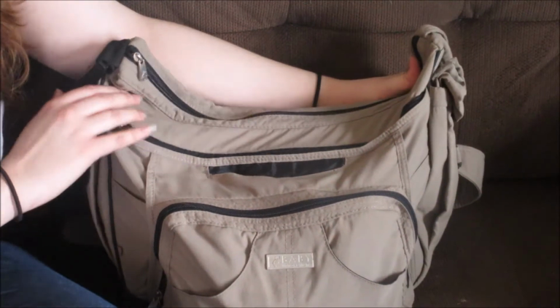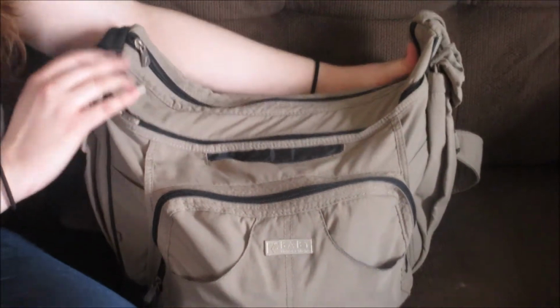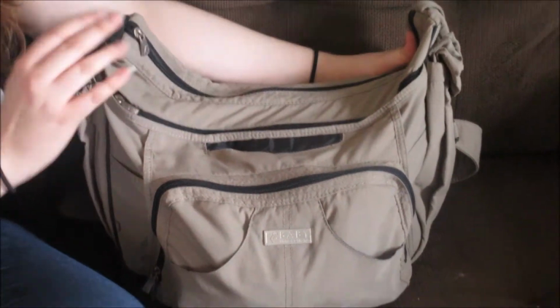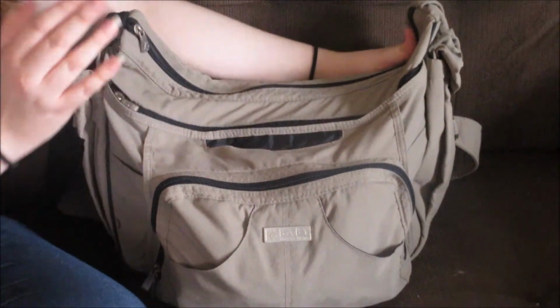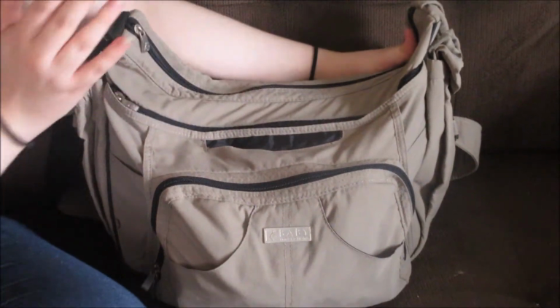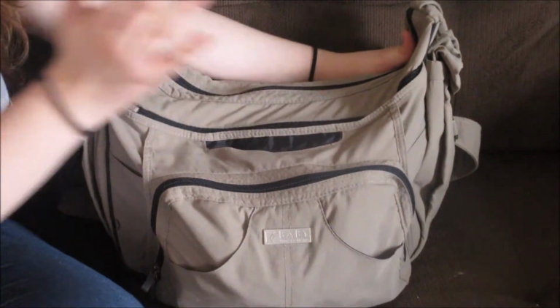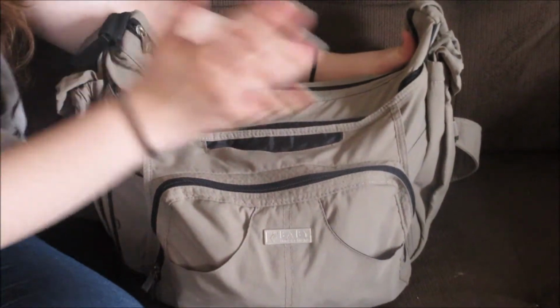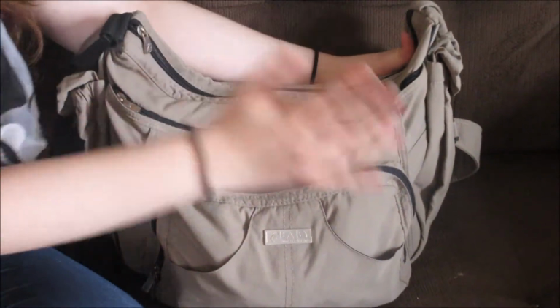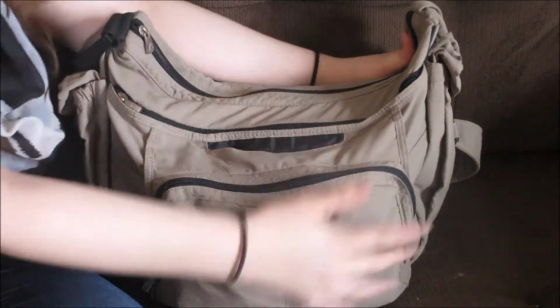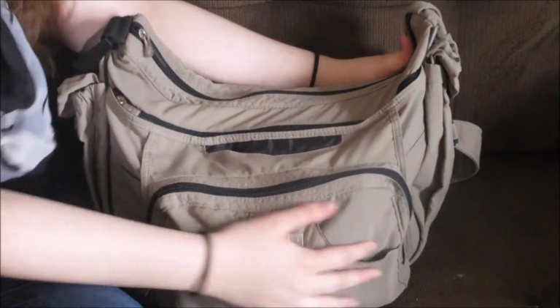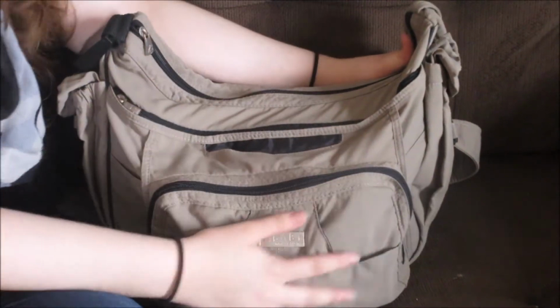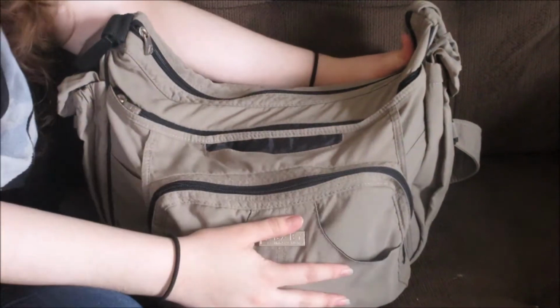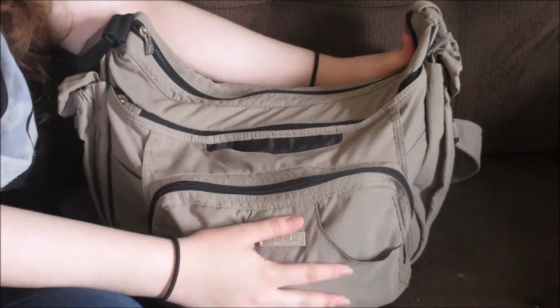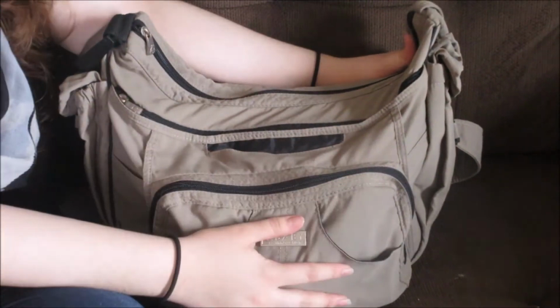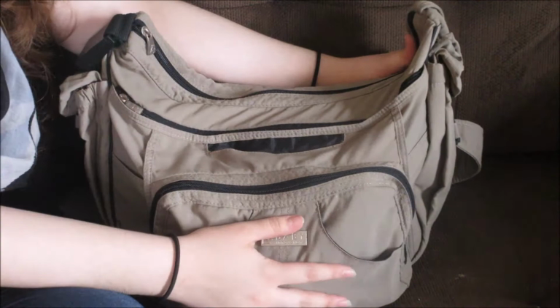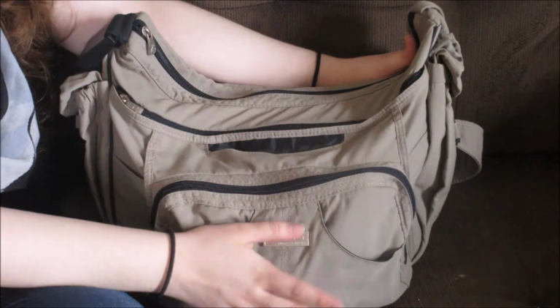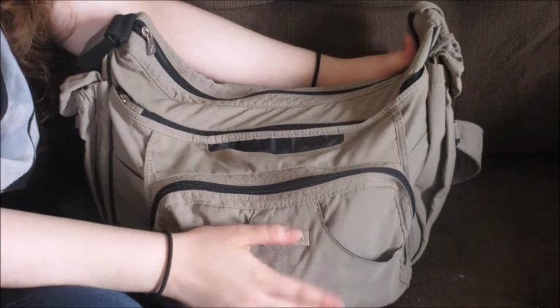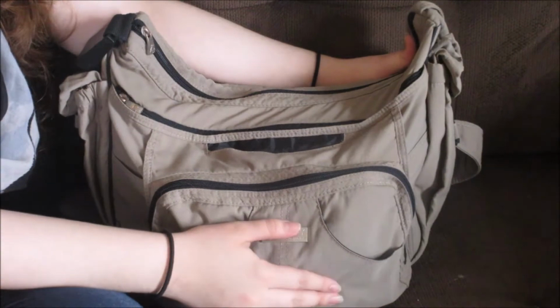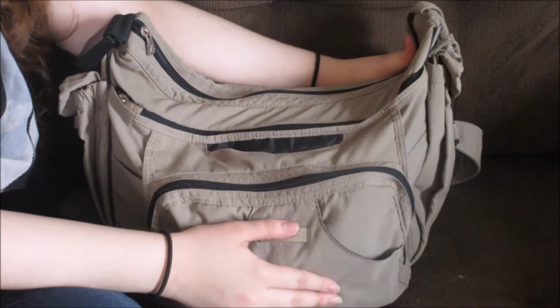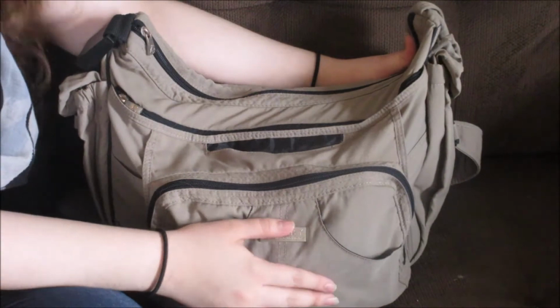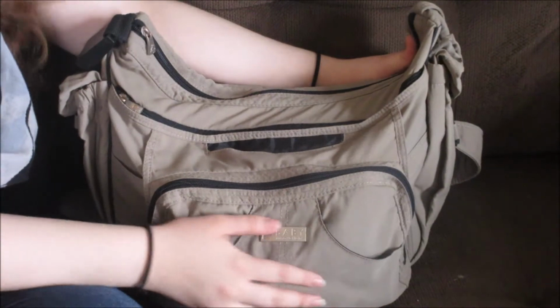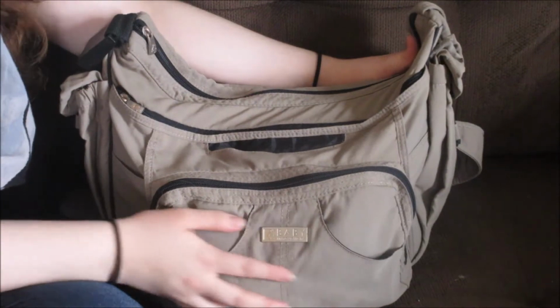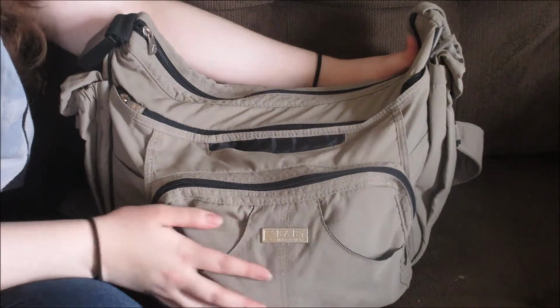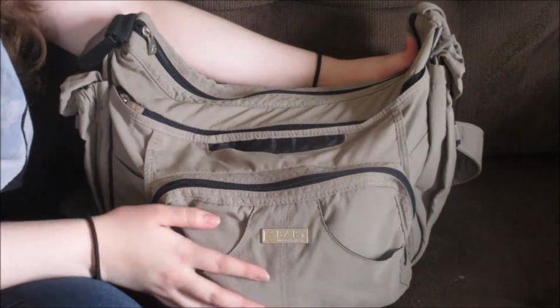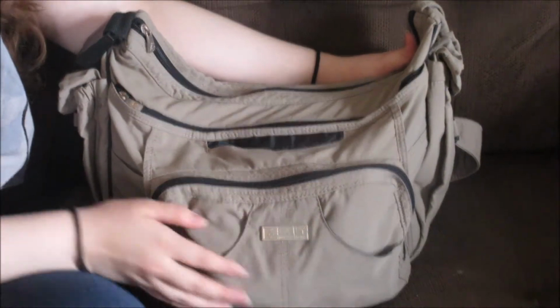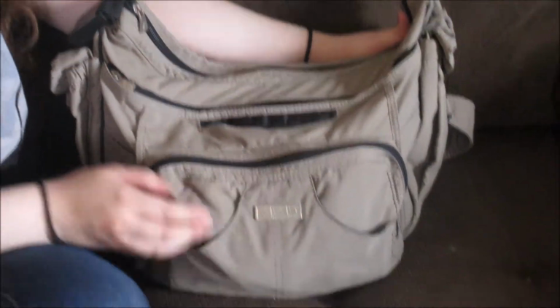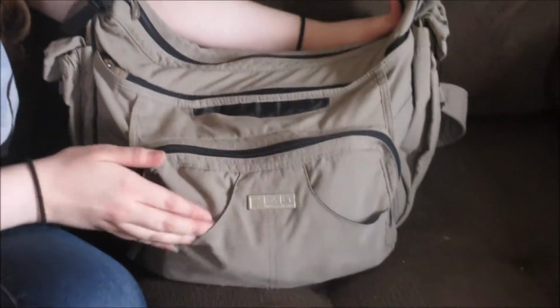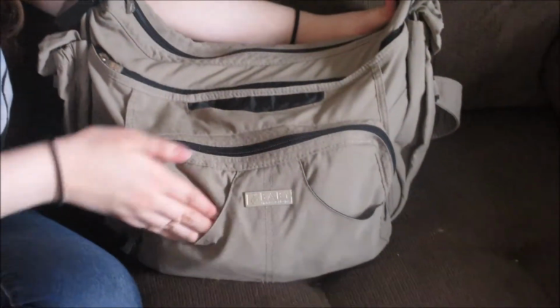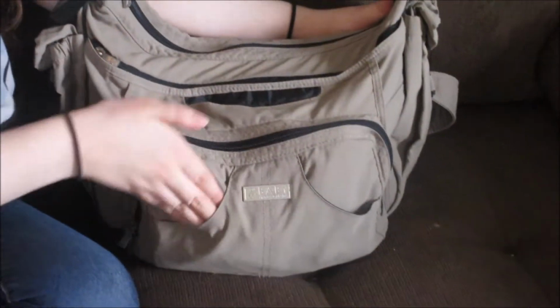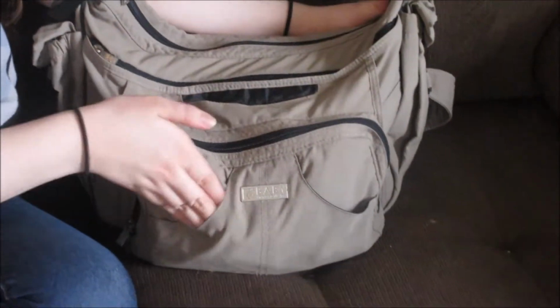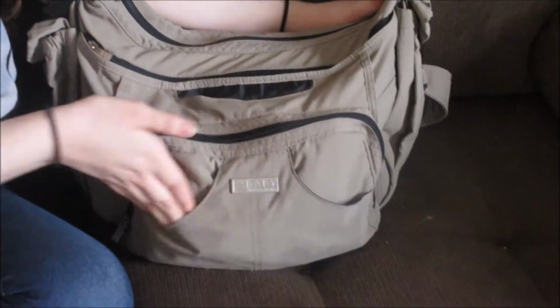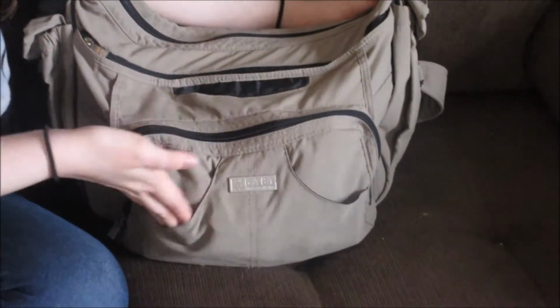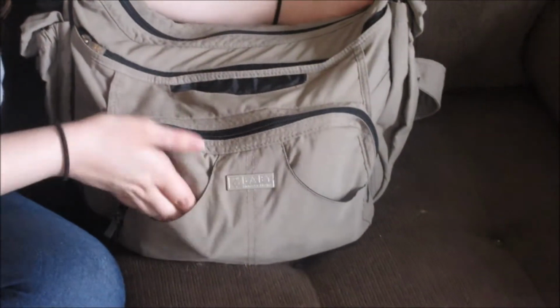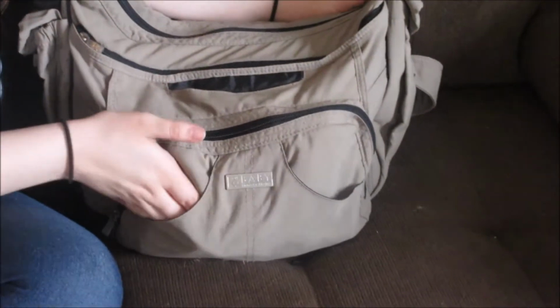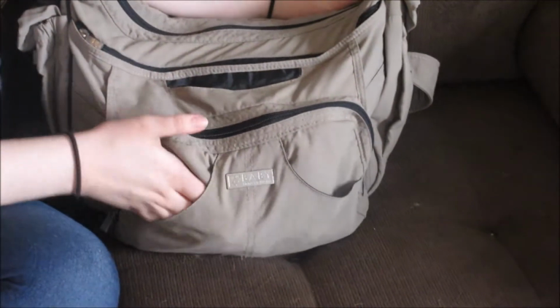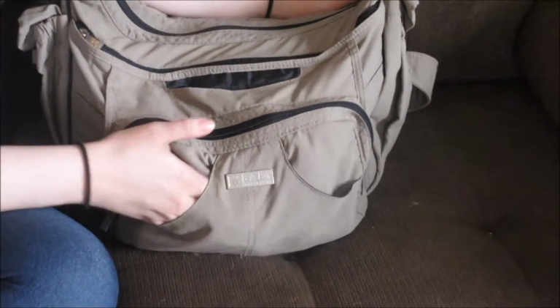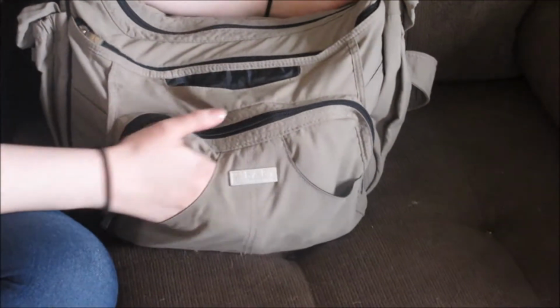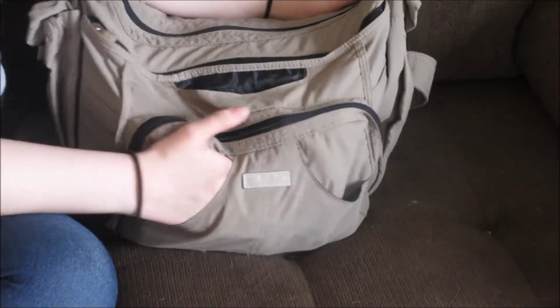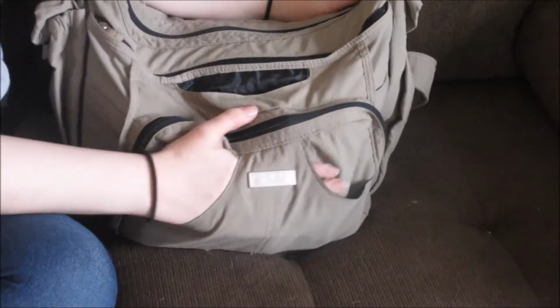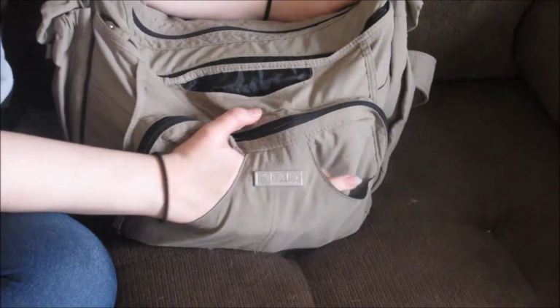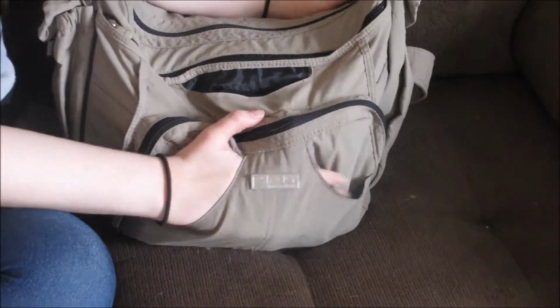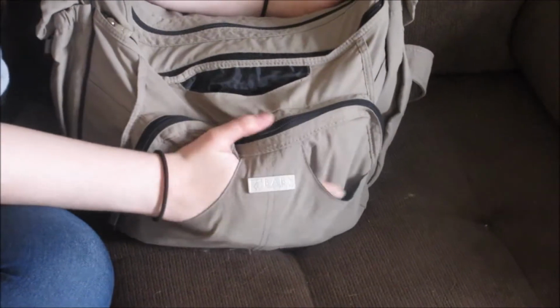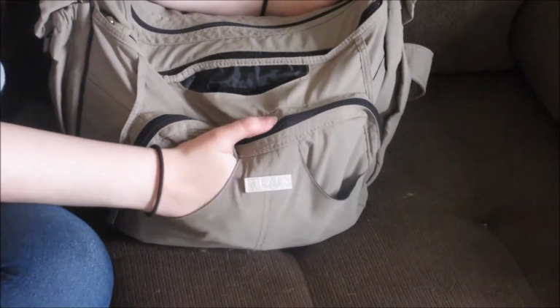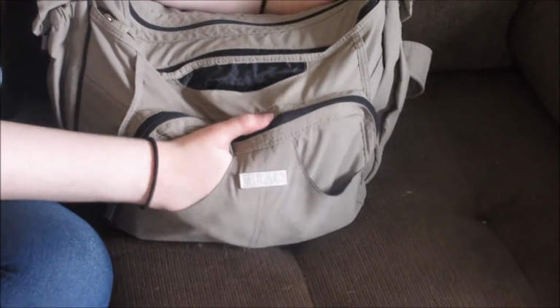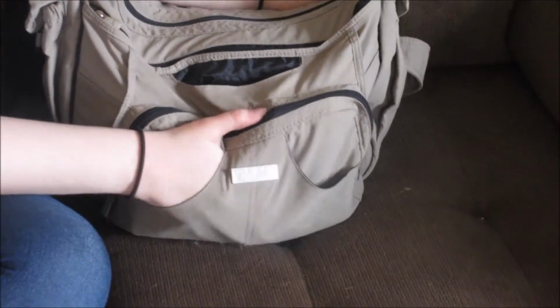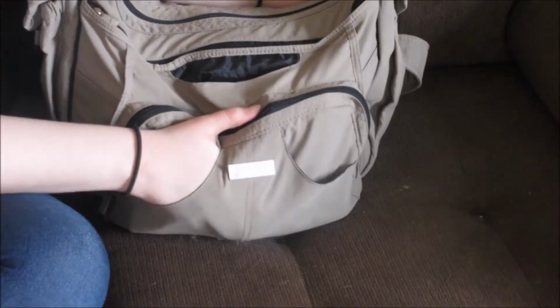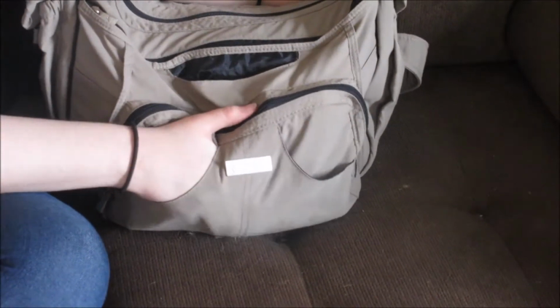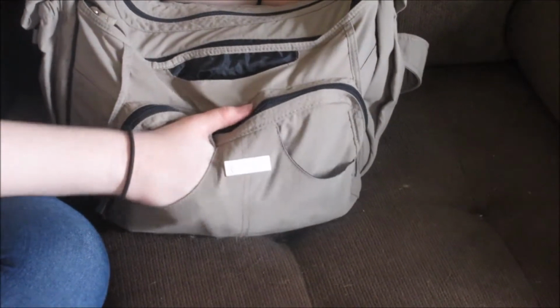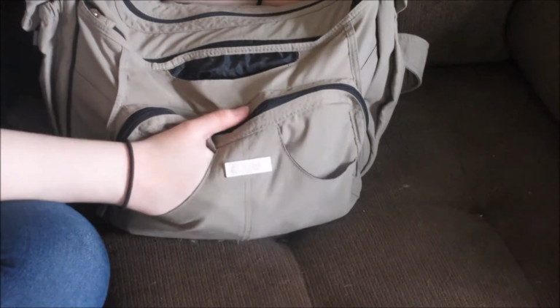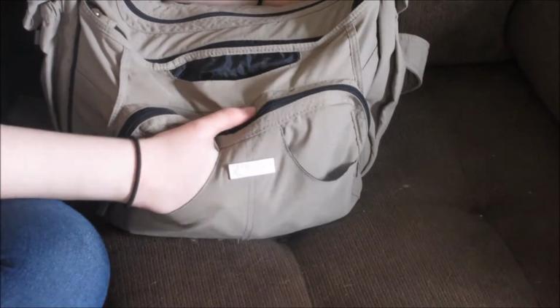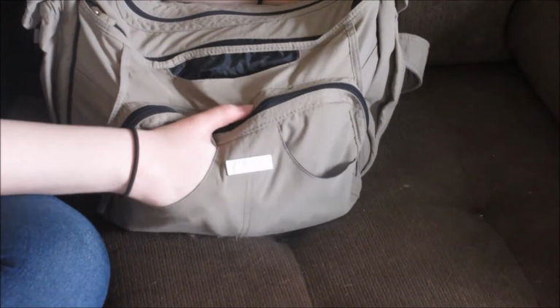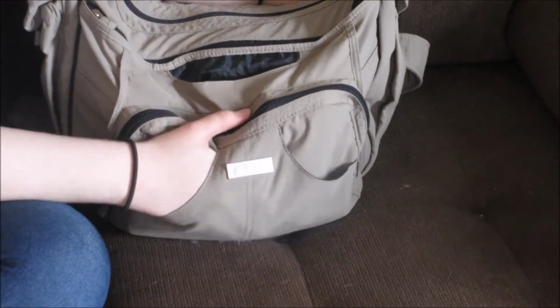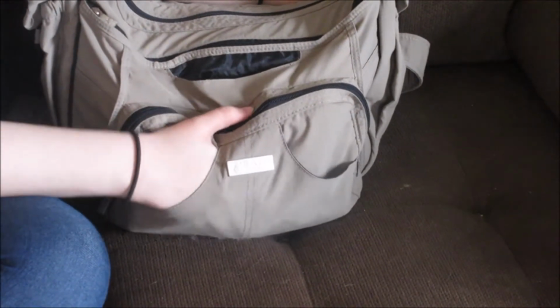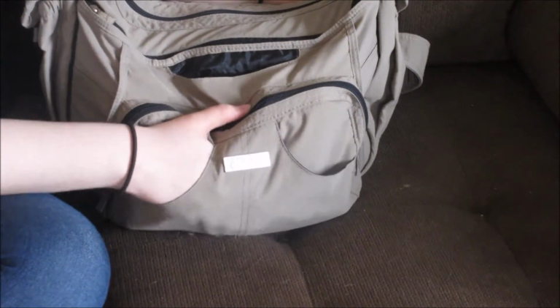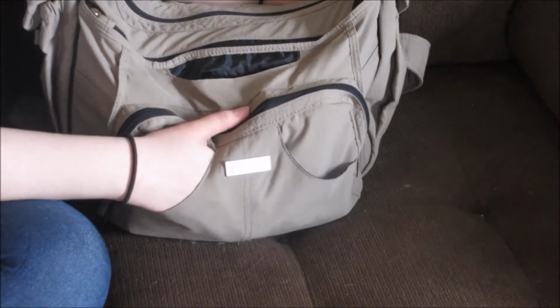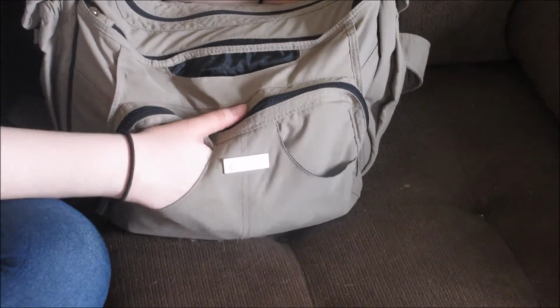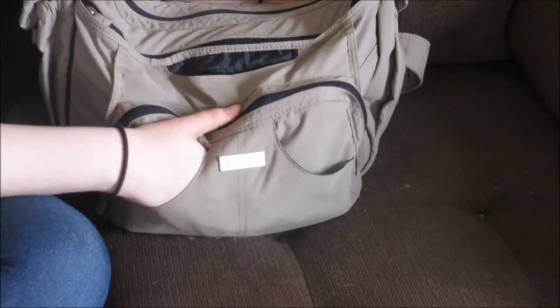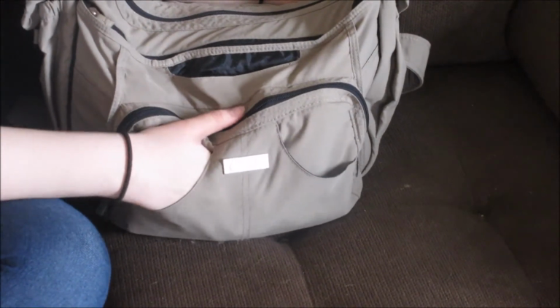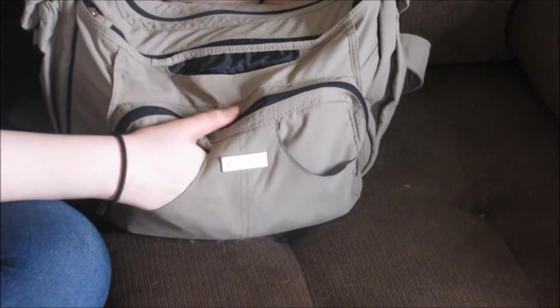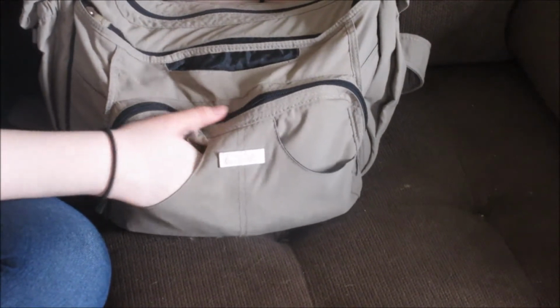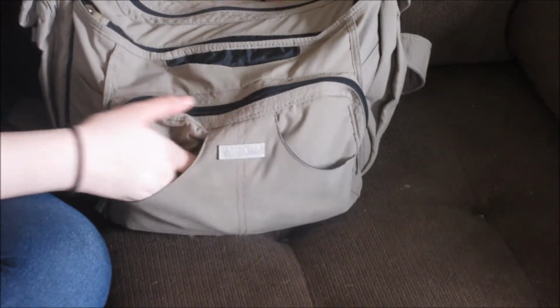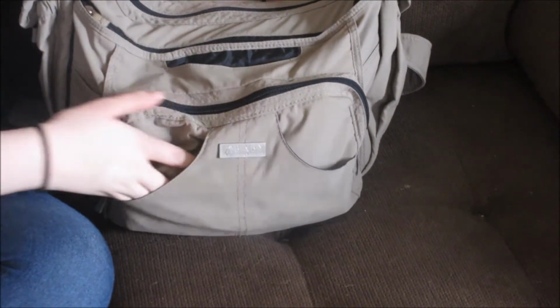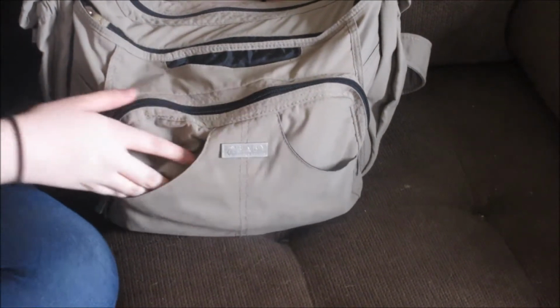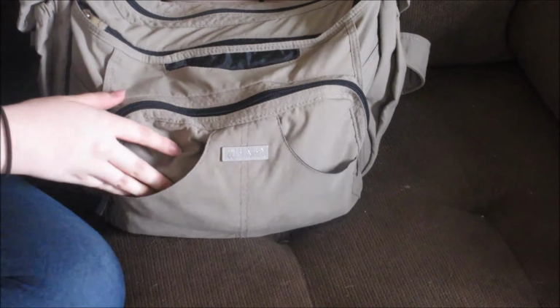I'm going to start with this pocket in the front. I don't keep anything in here. You can, but I feel nervous that things are going to fall out.